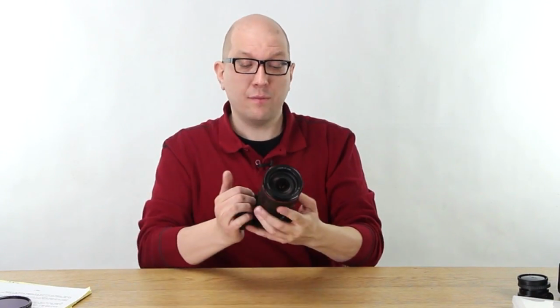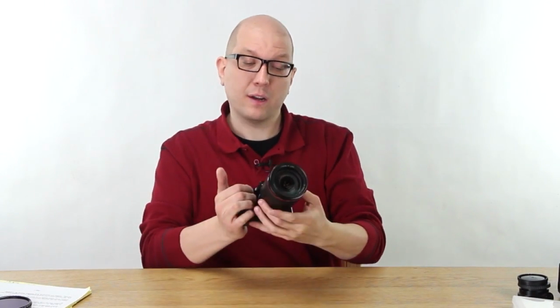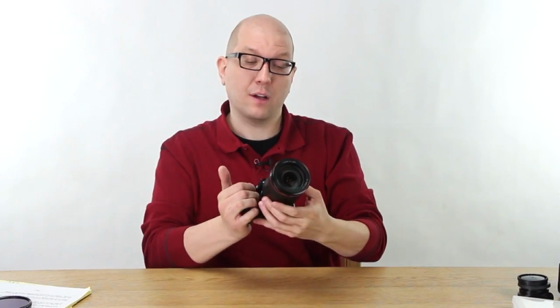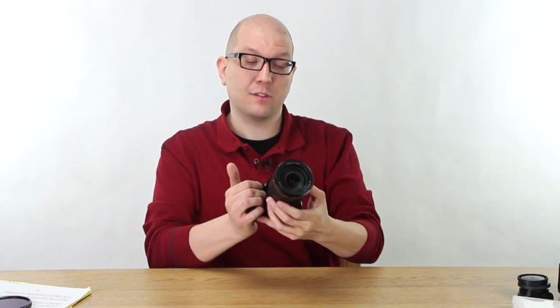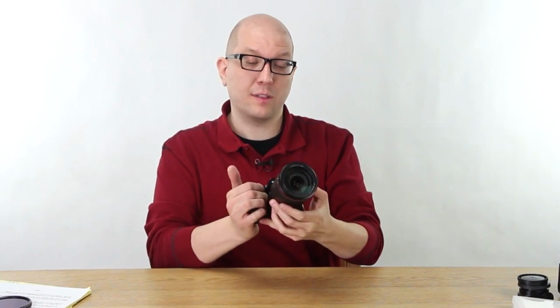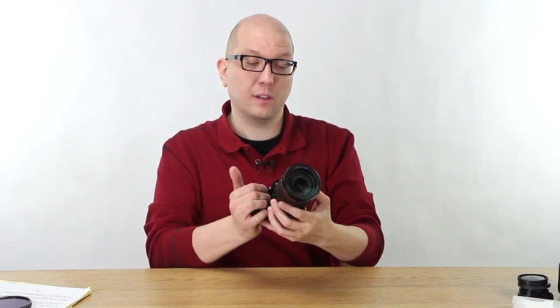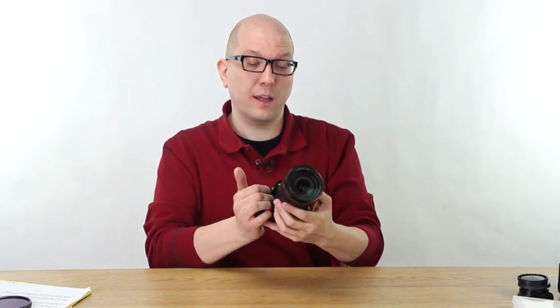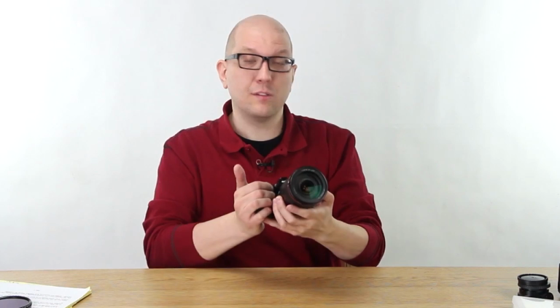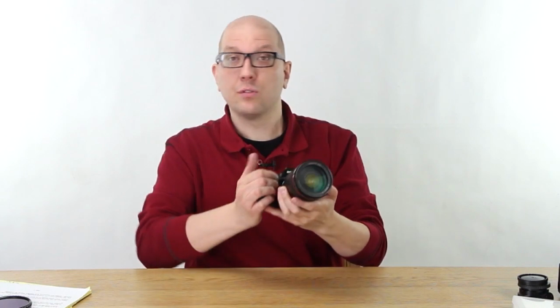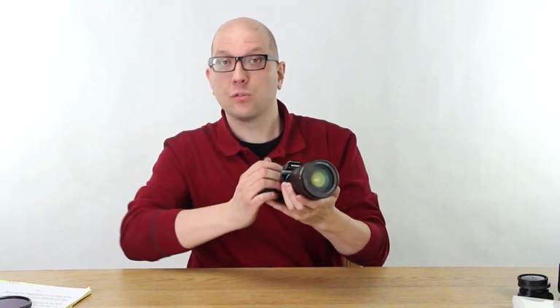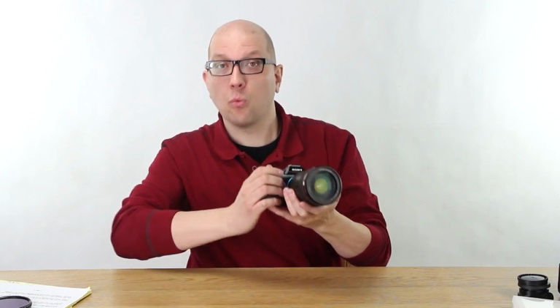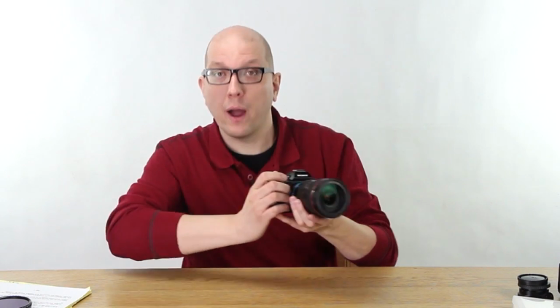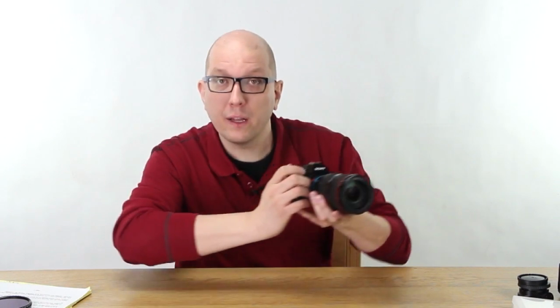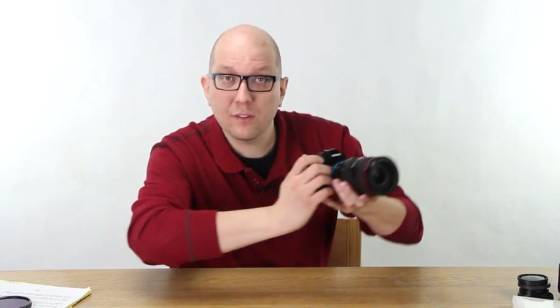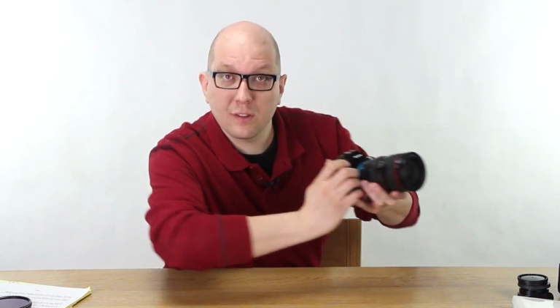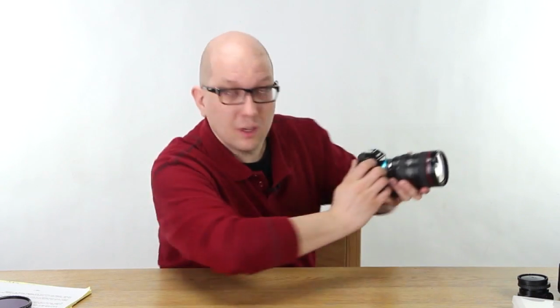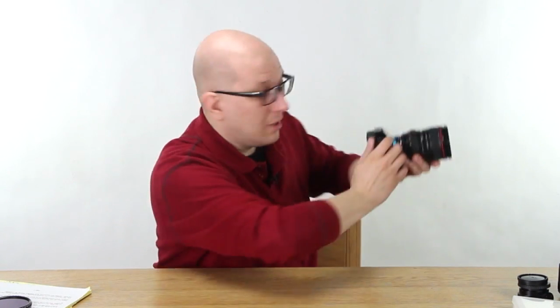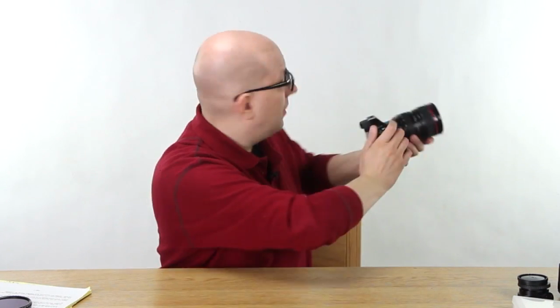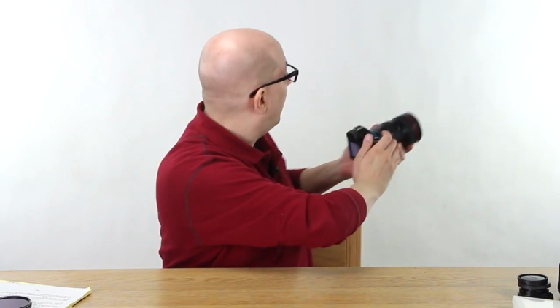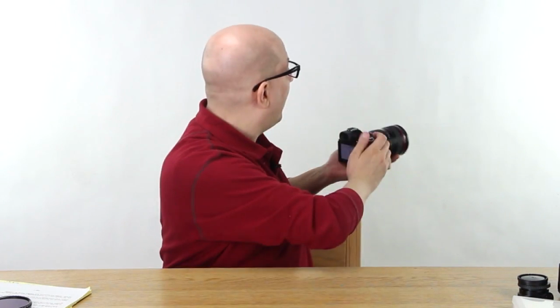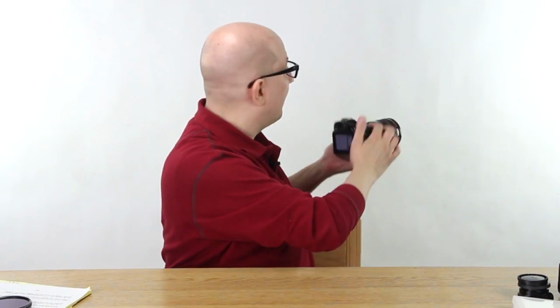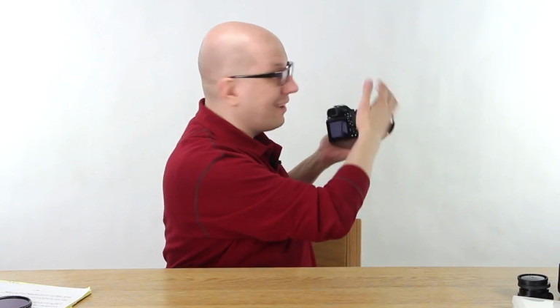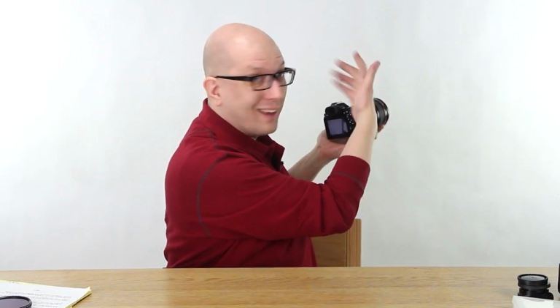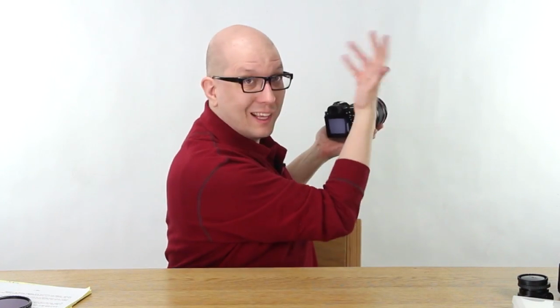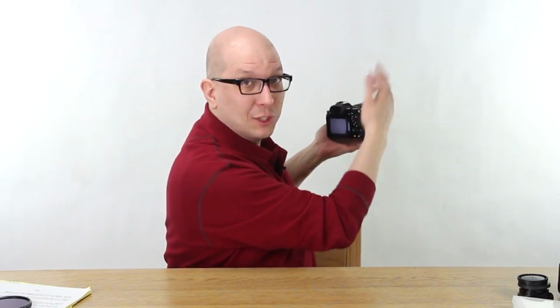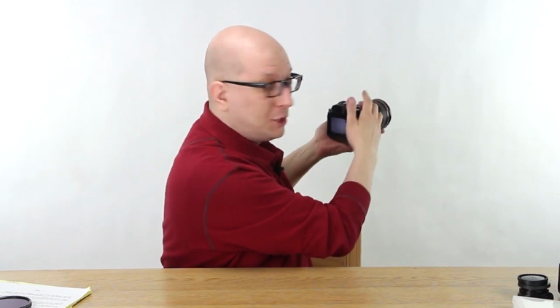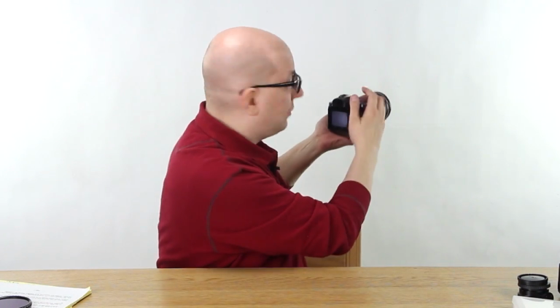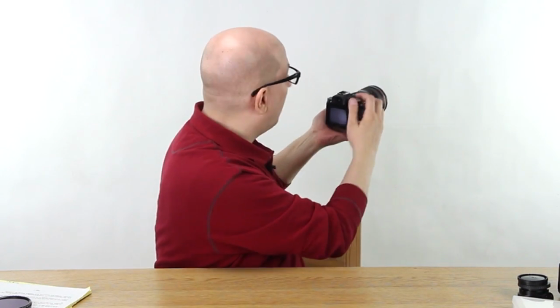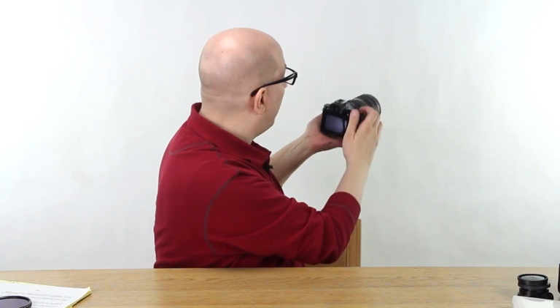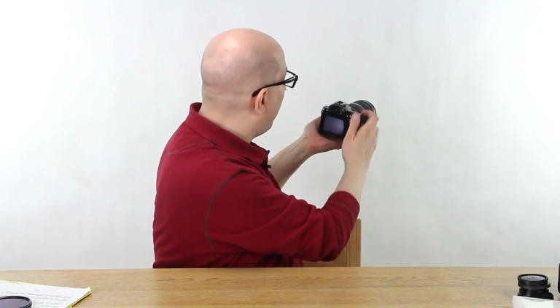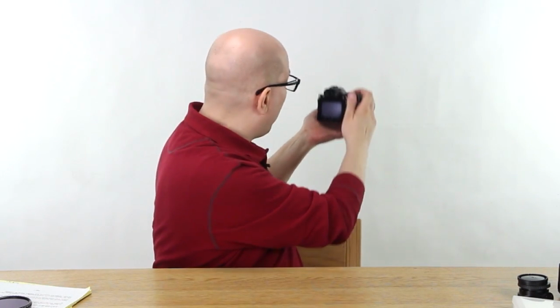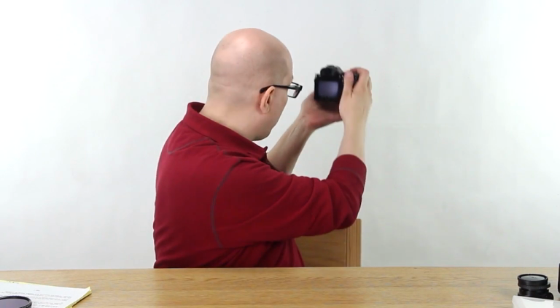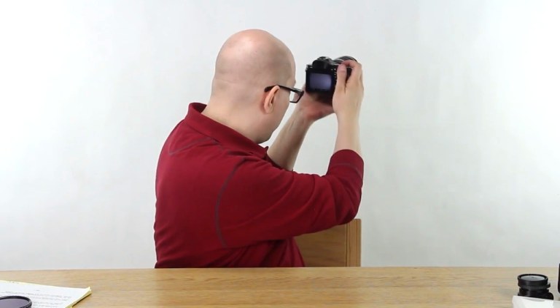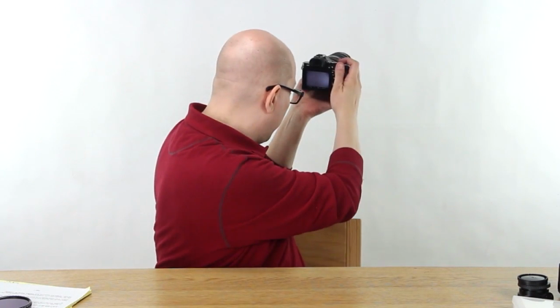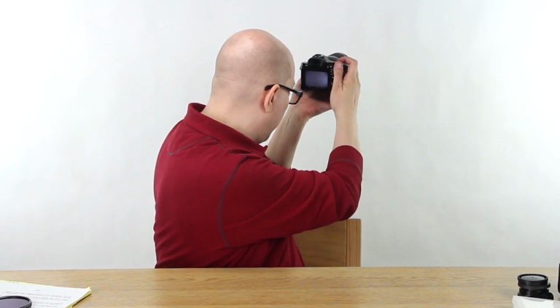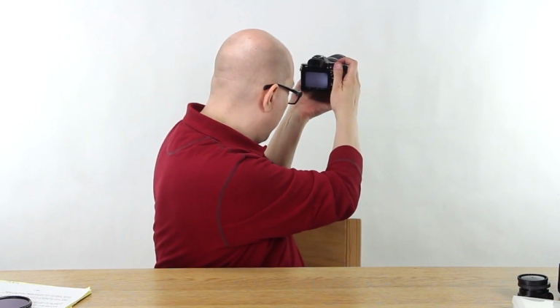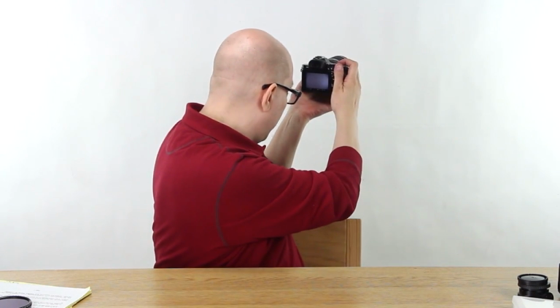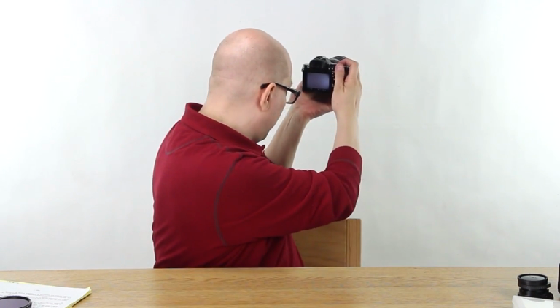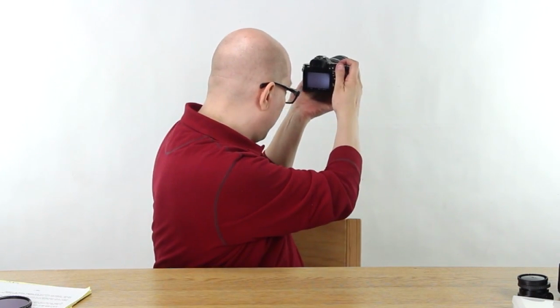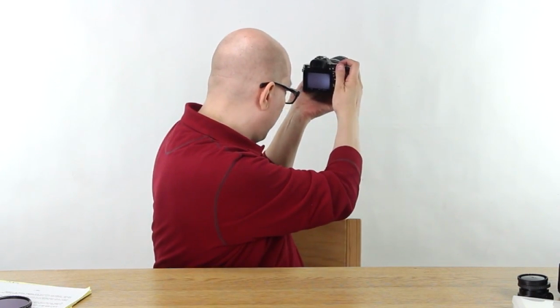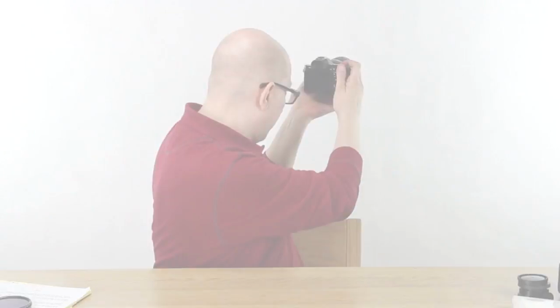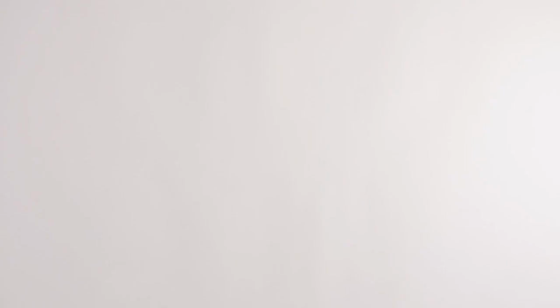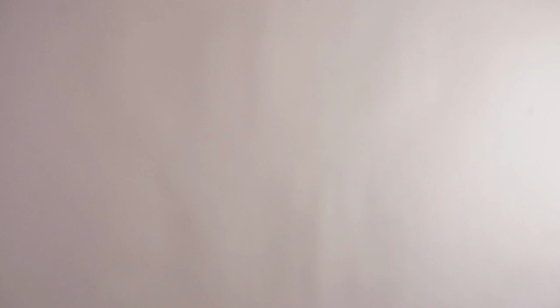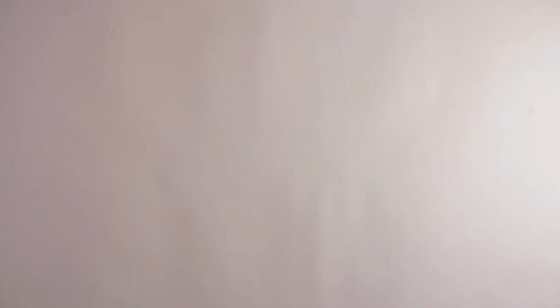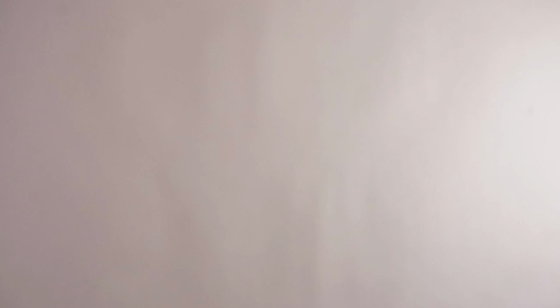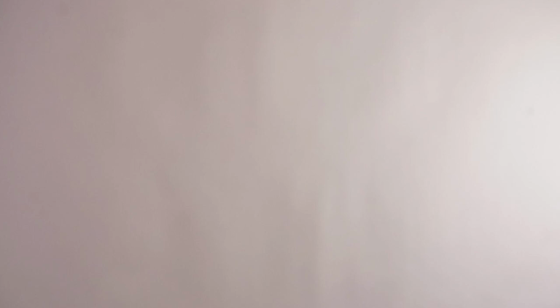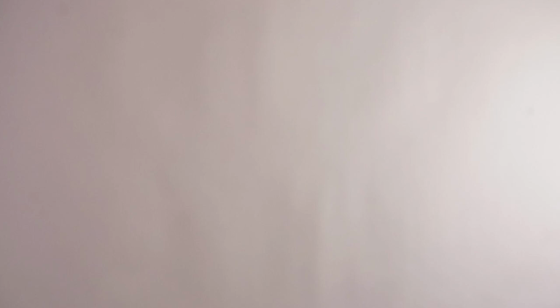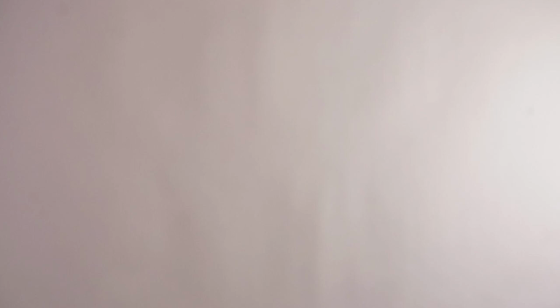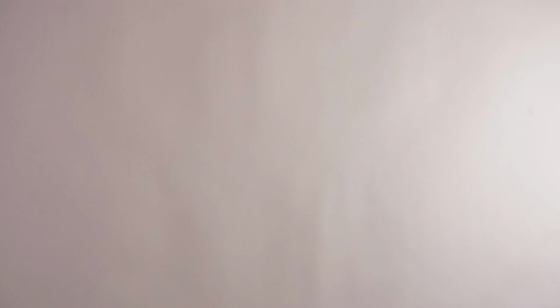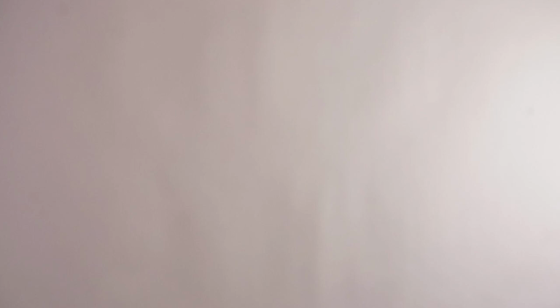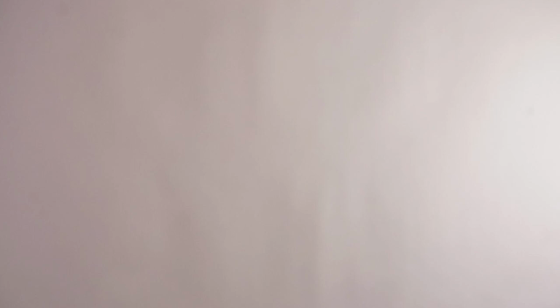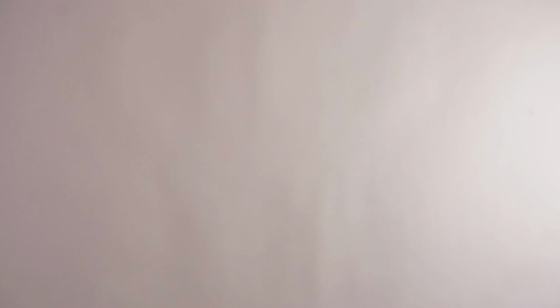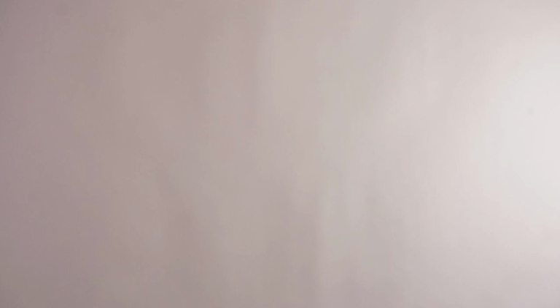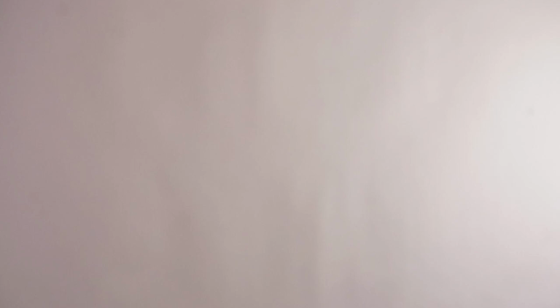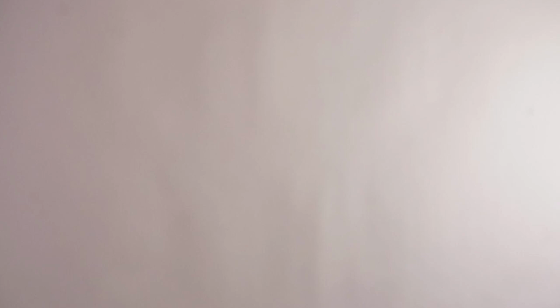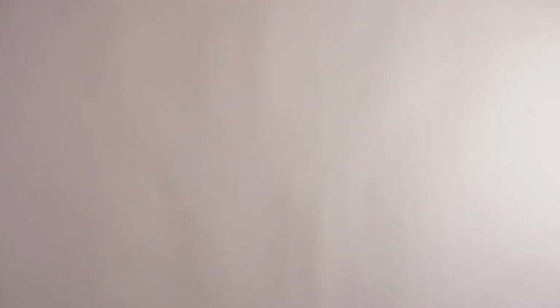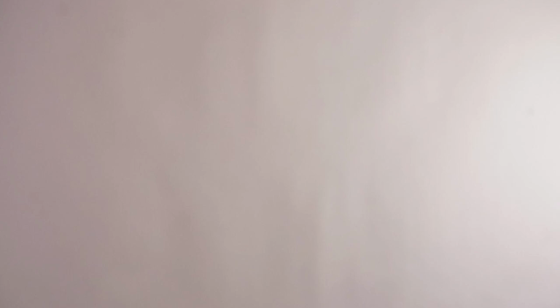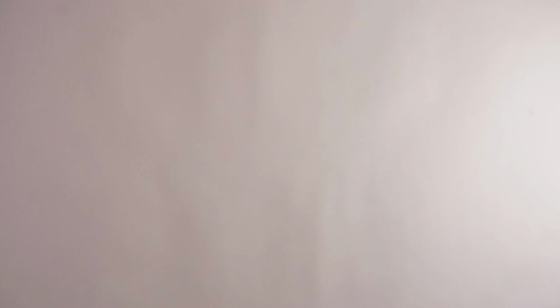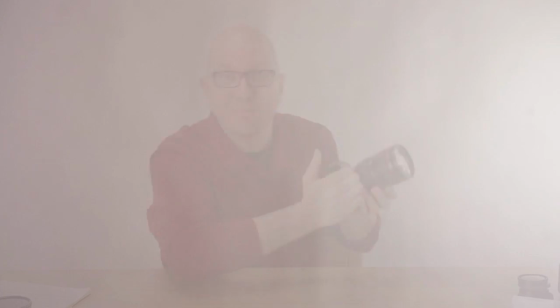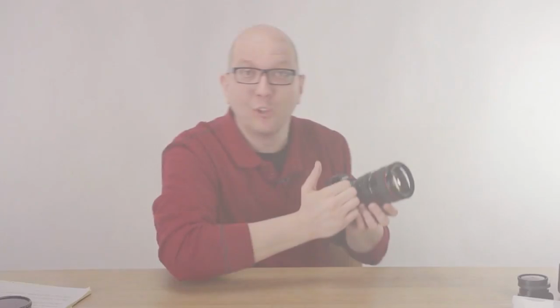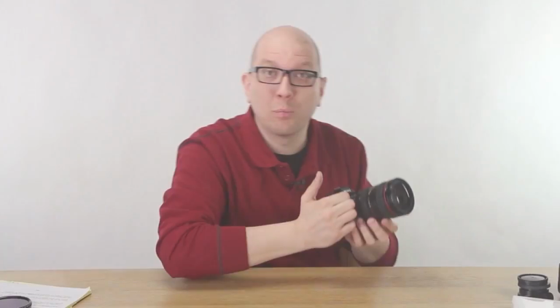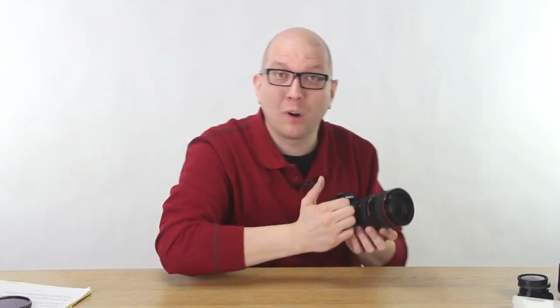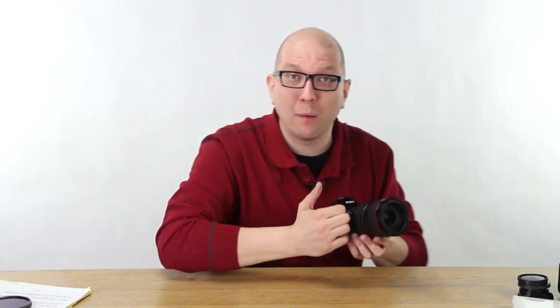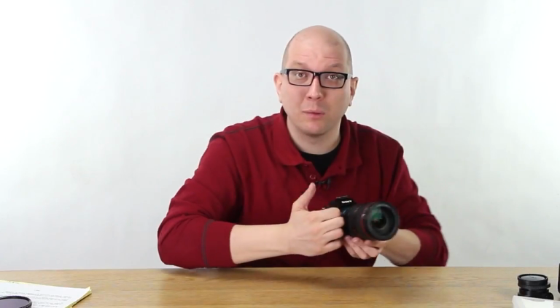I'll set the lens to its widest and again just shoot the white background. There you go — no problem.